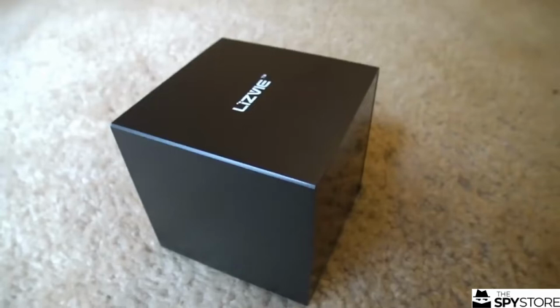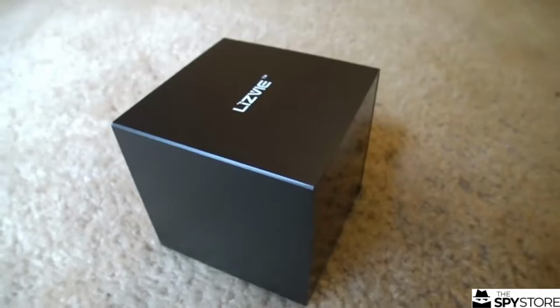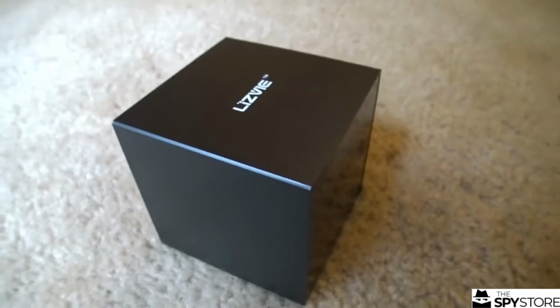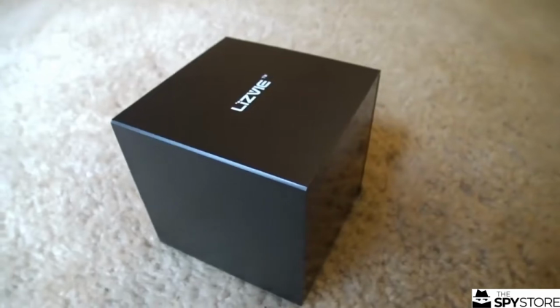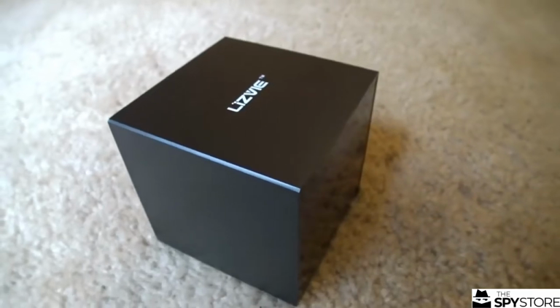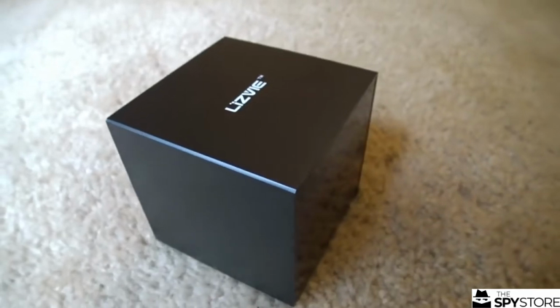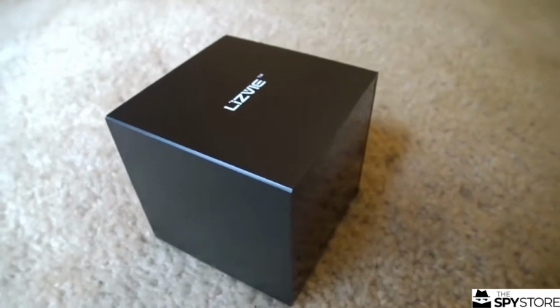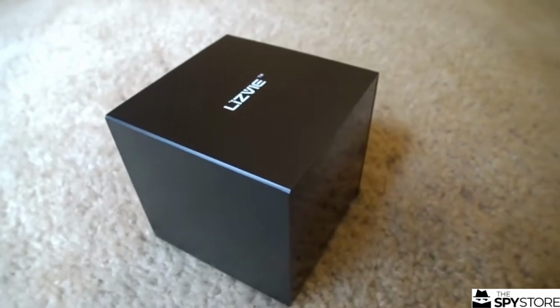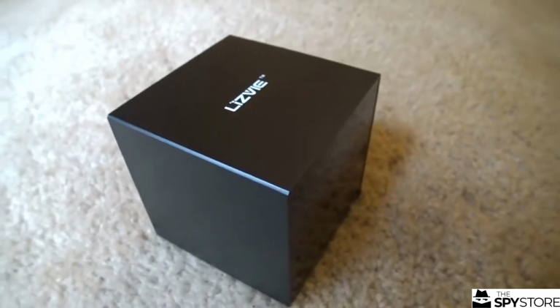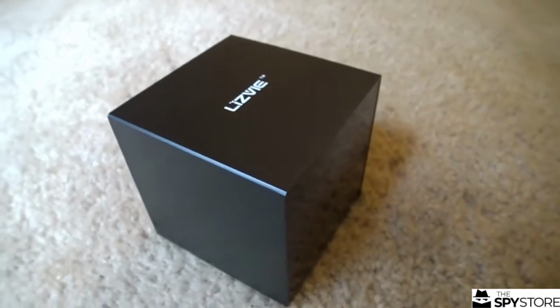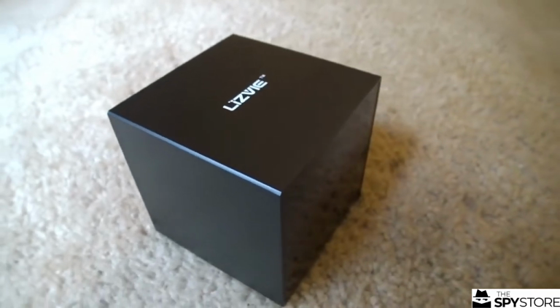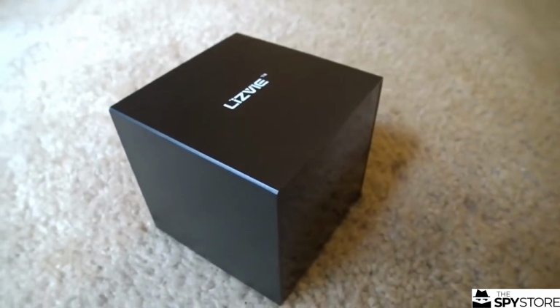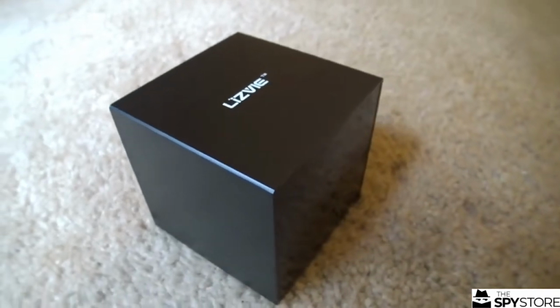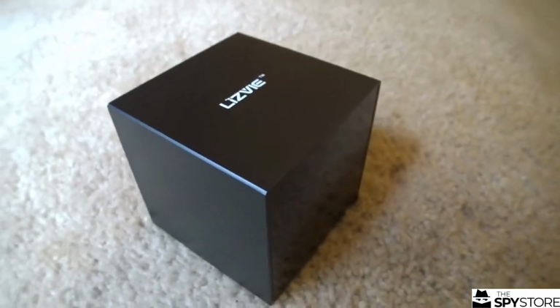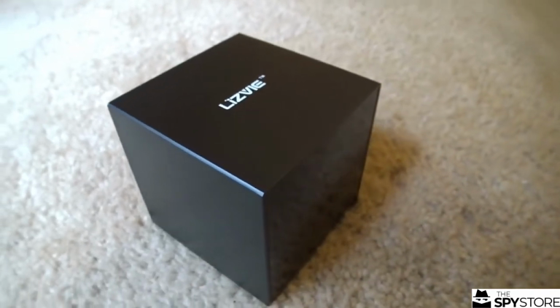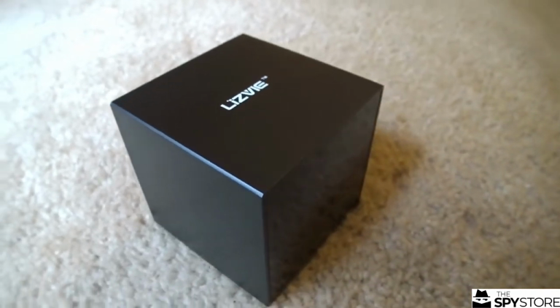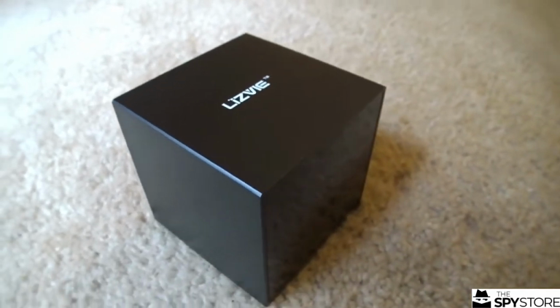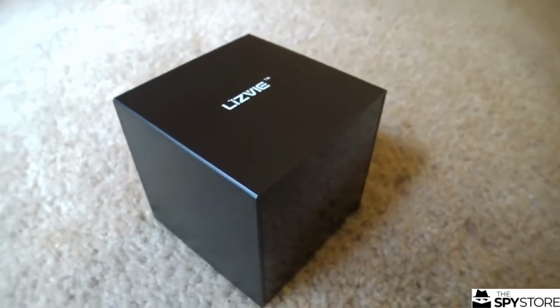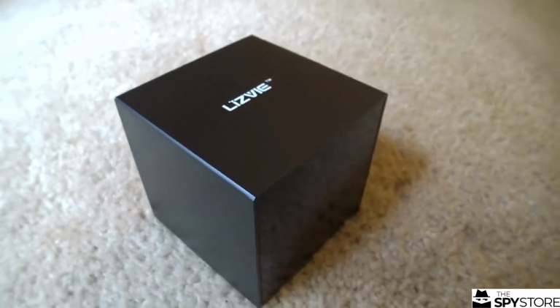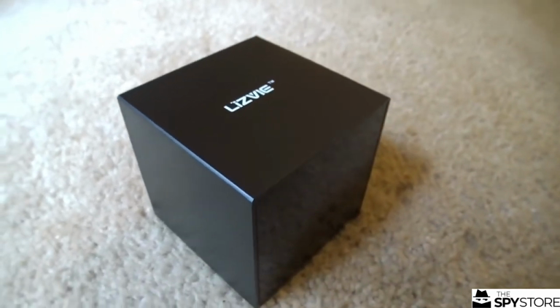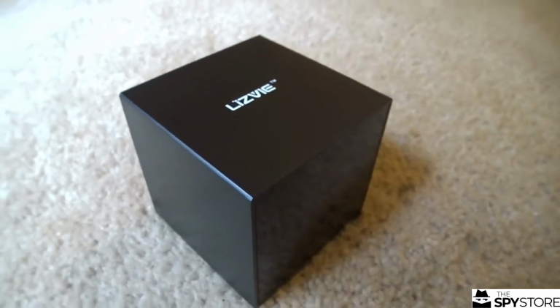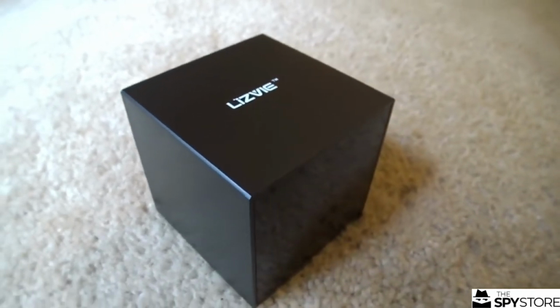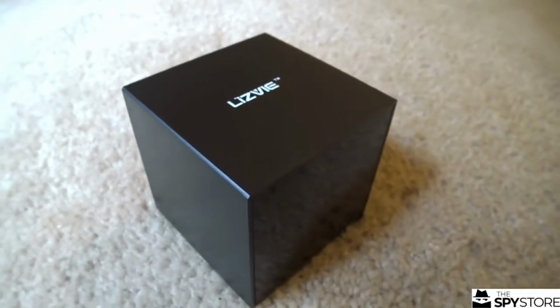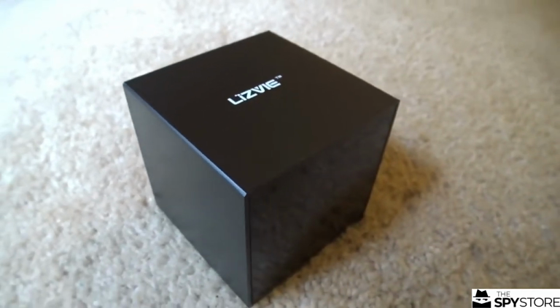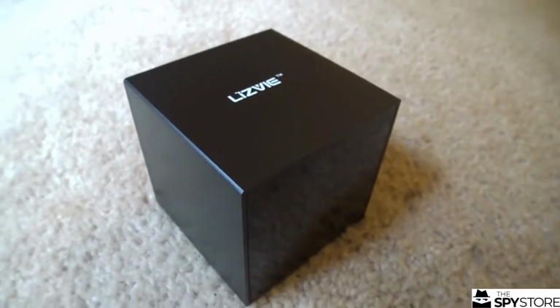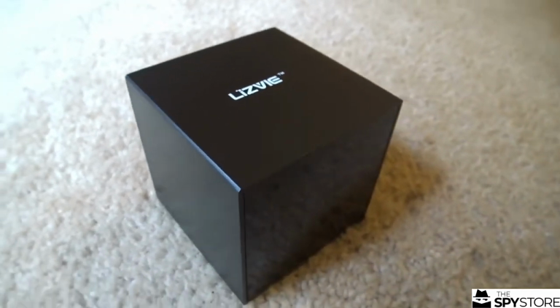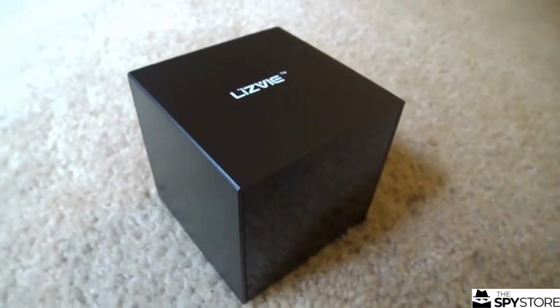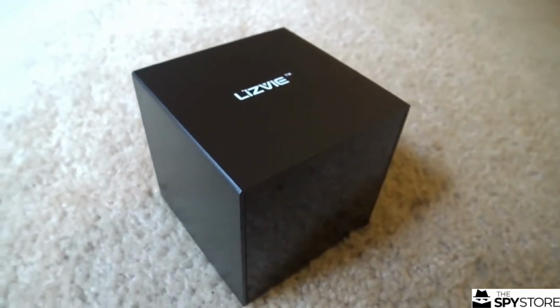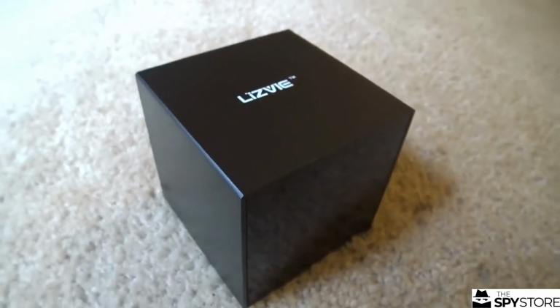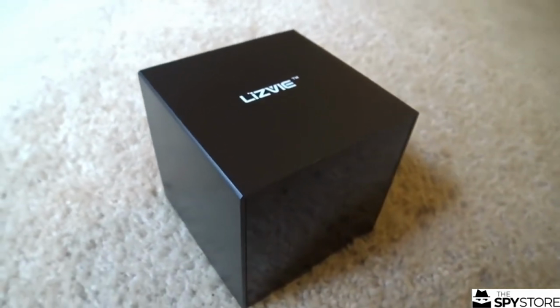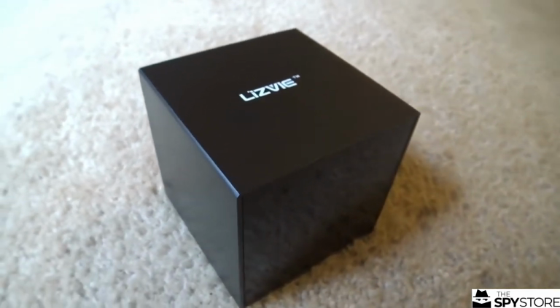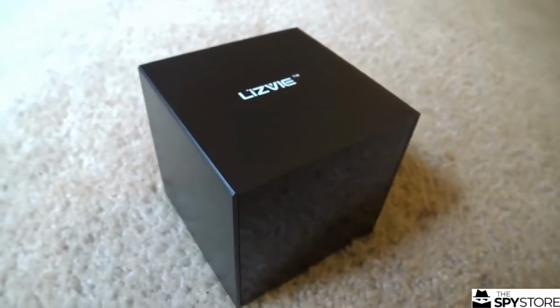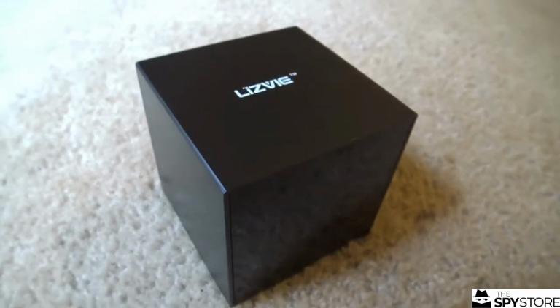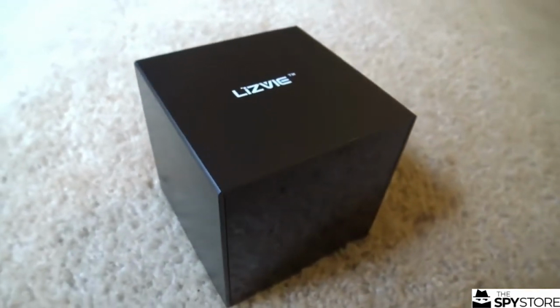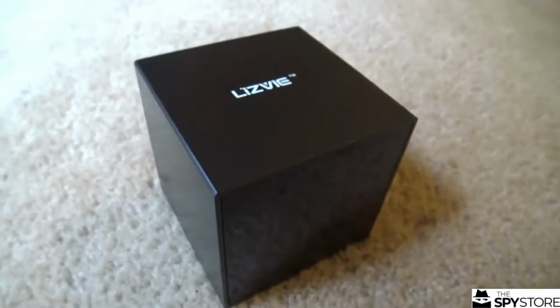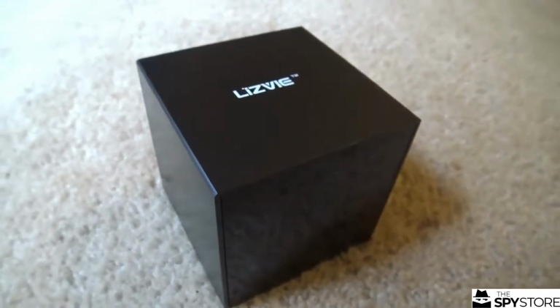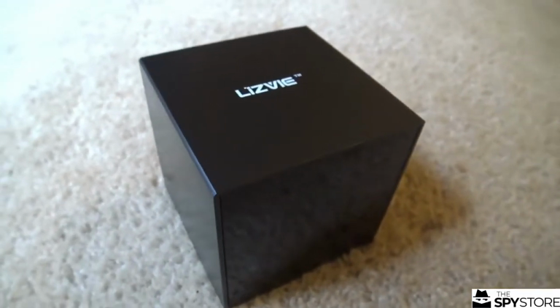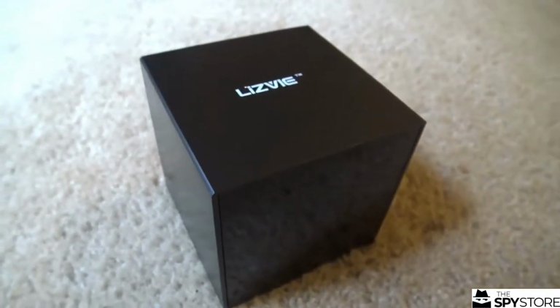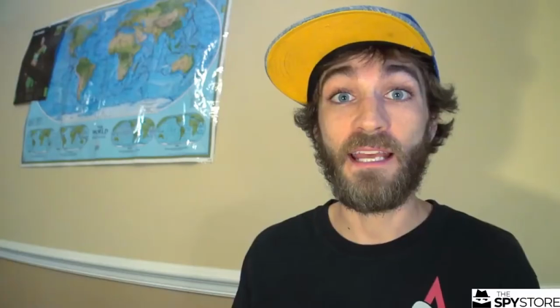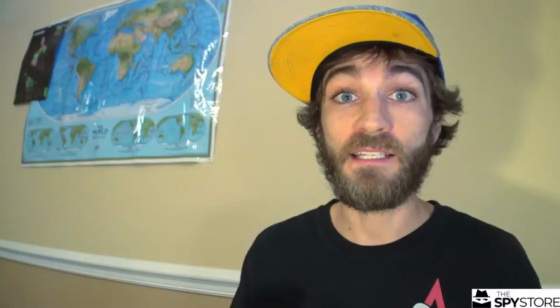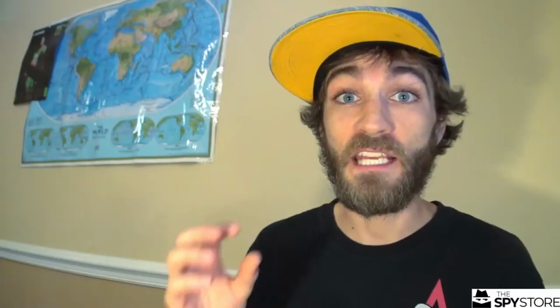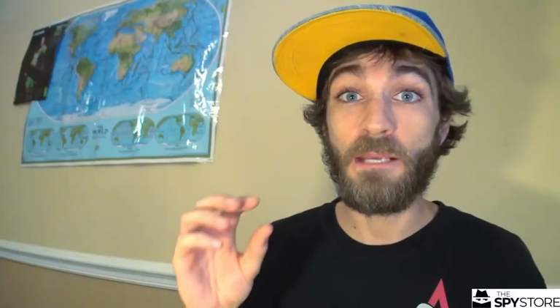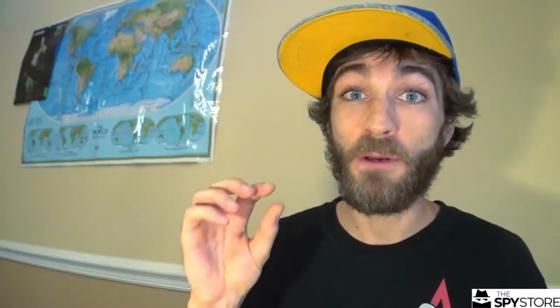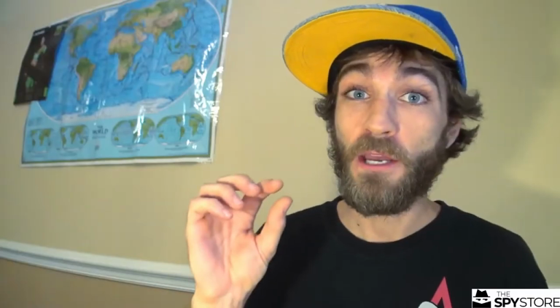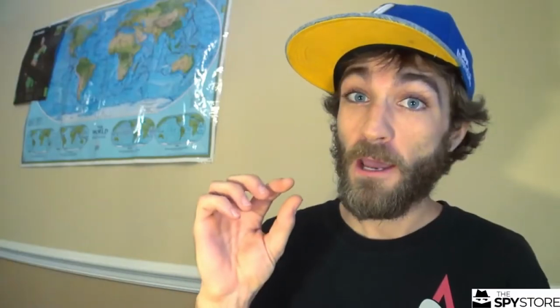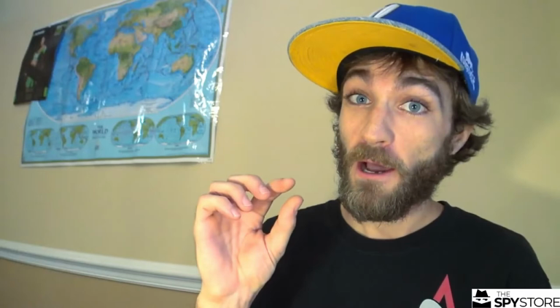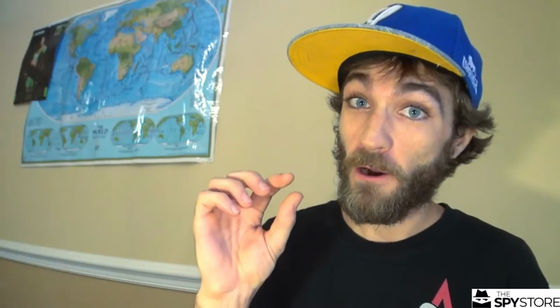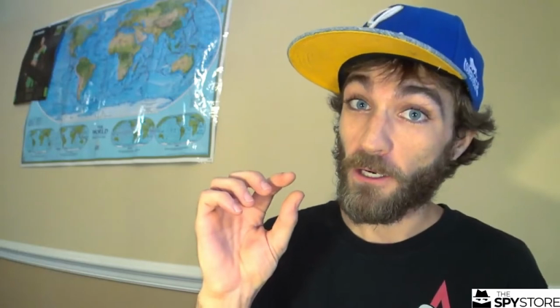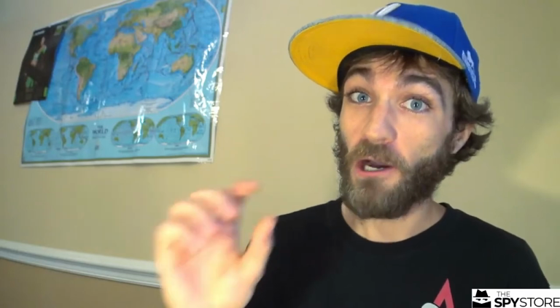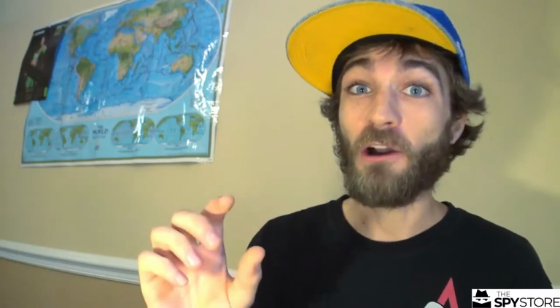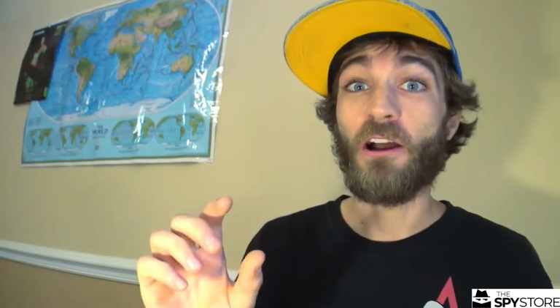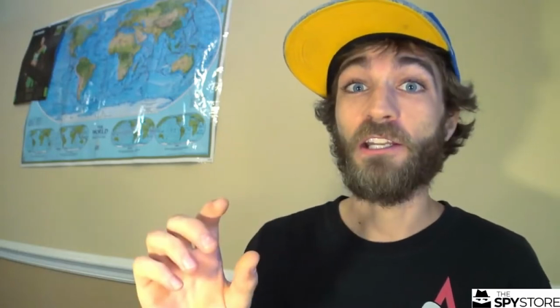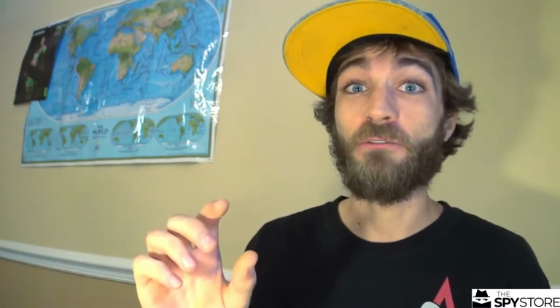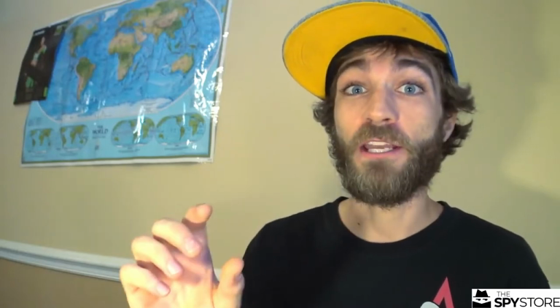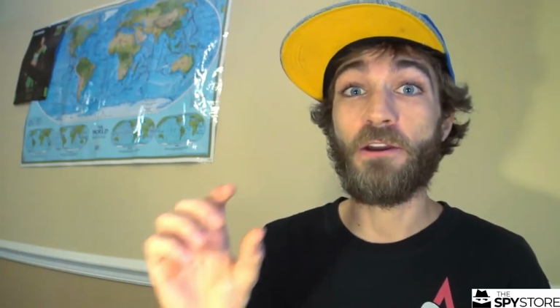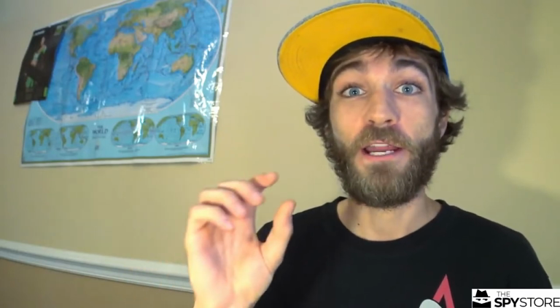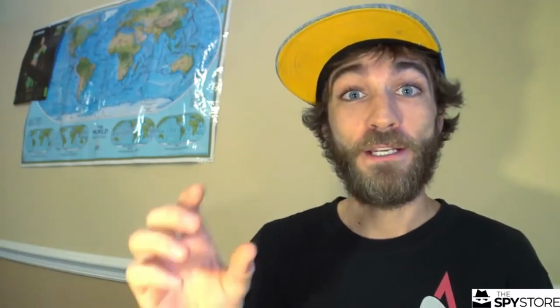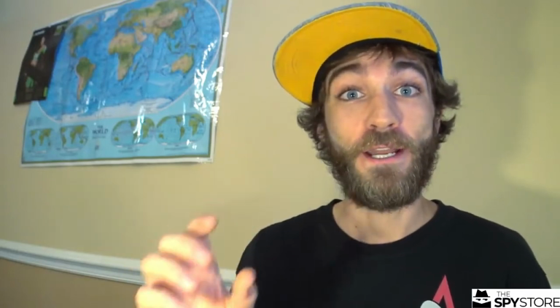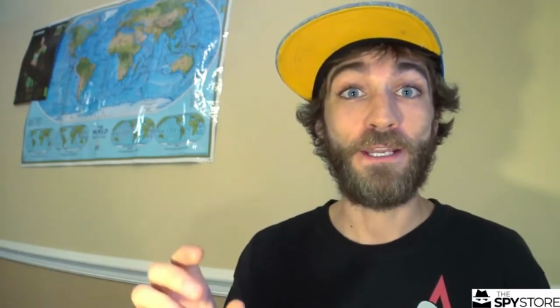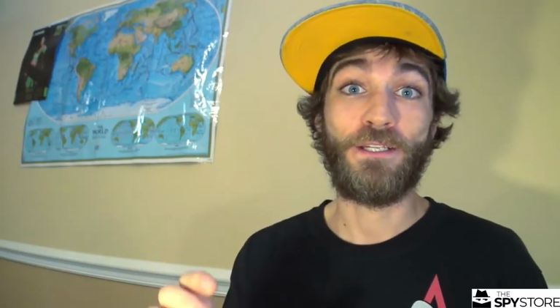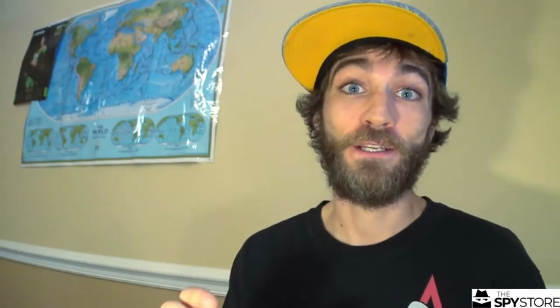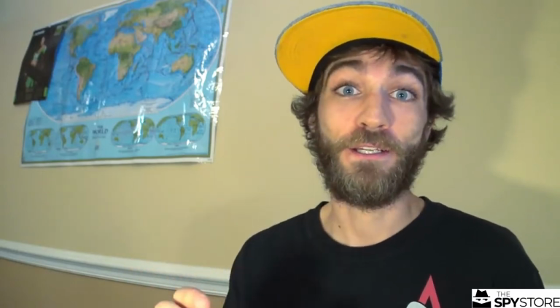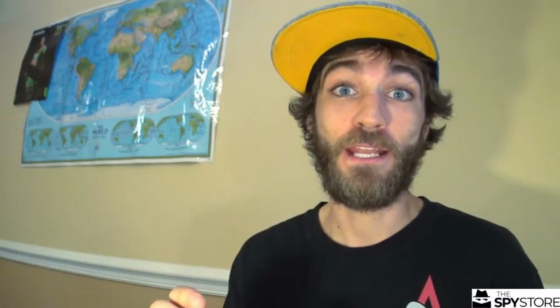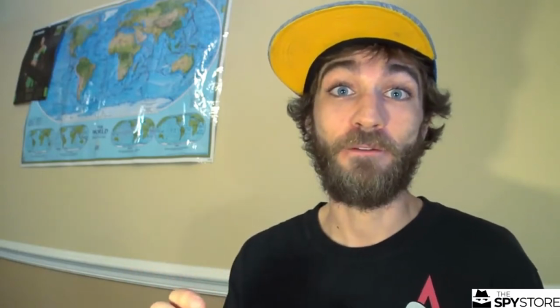So, what do we got on the menu for today? Something pretty damn cool that can help us bass heads keep our car audio gear nice and safe.